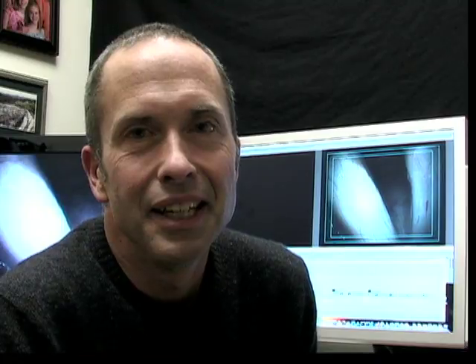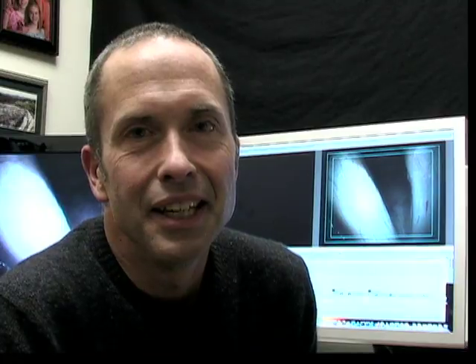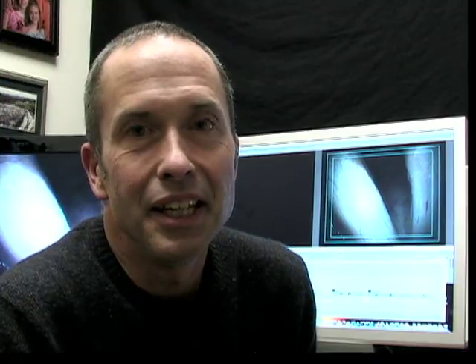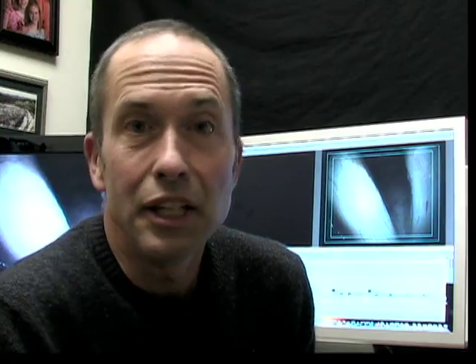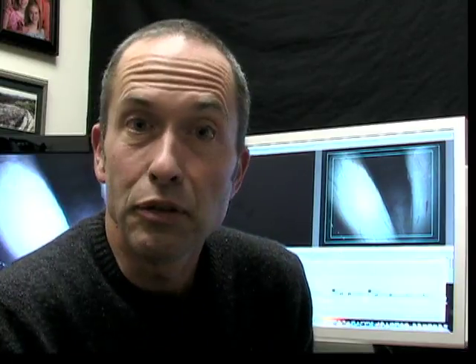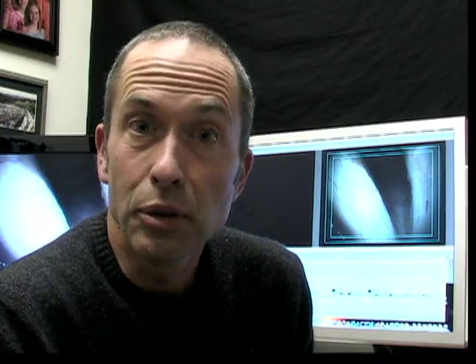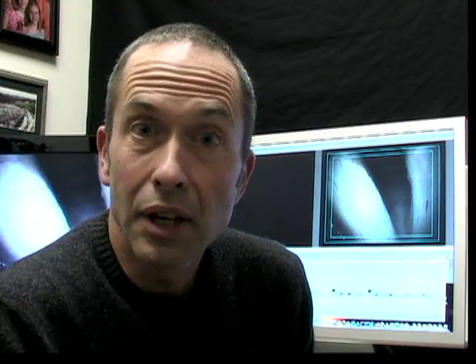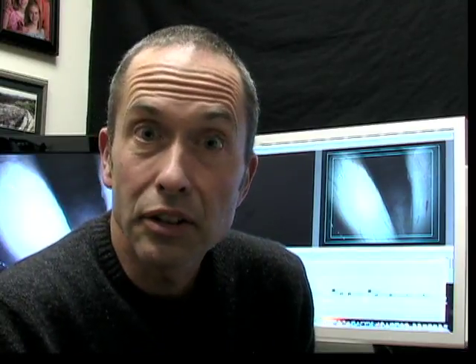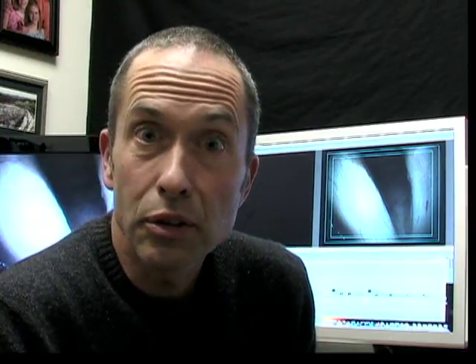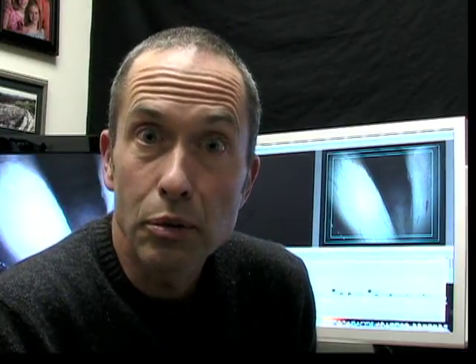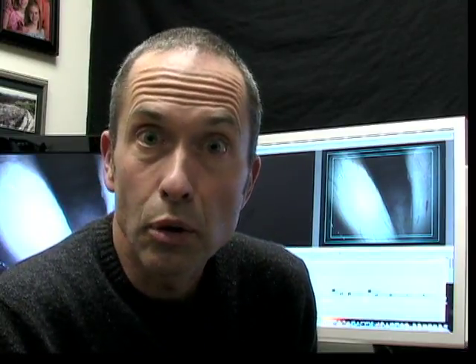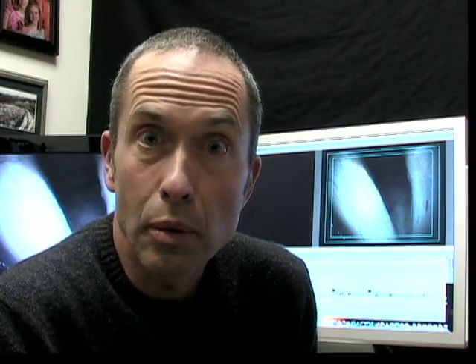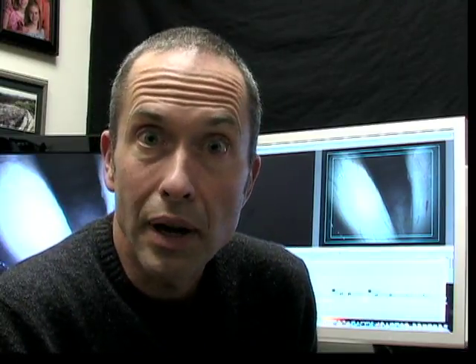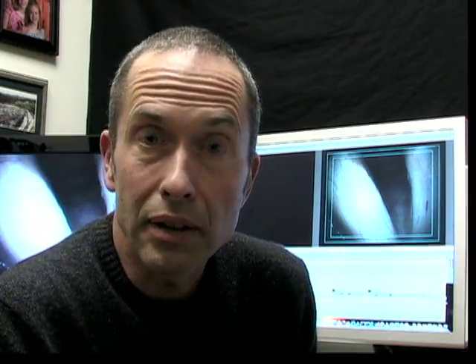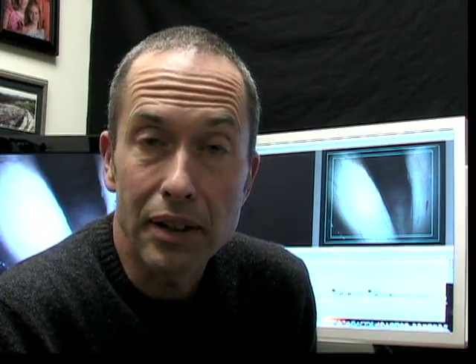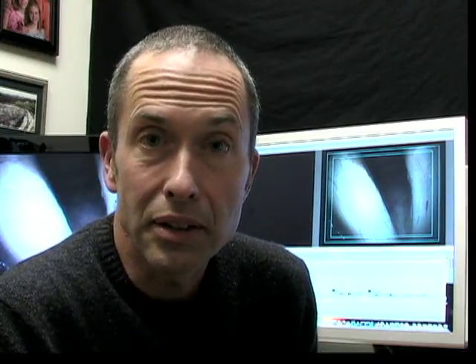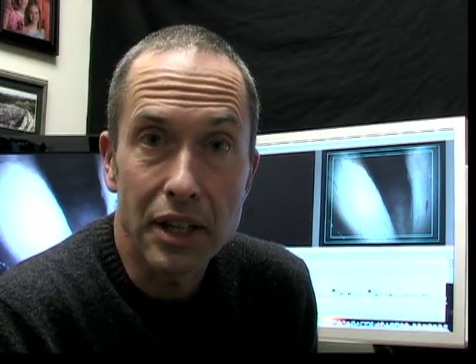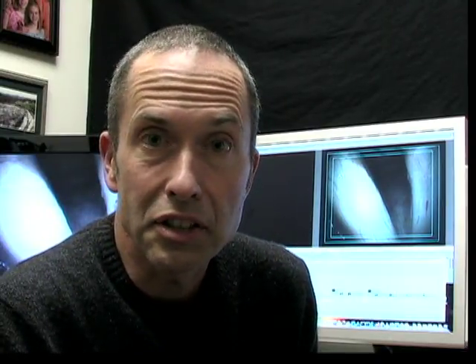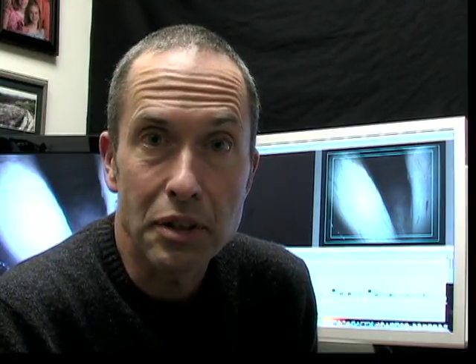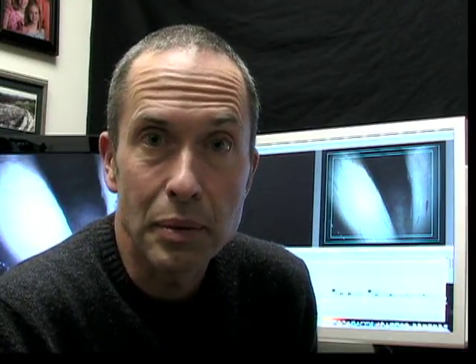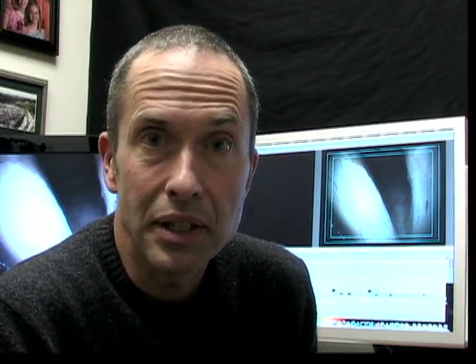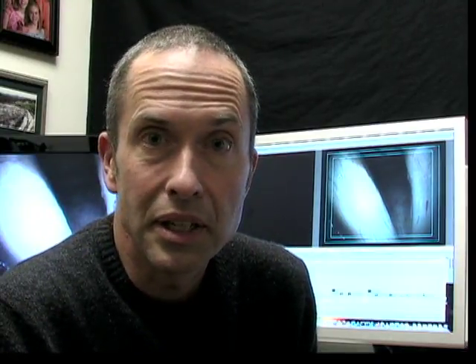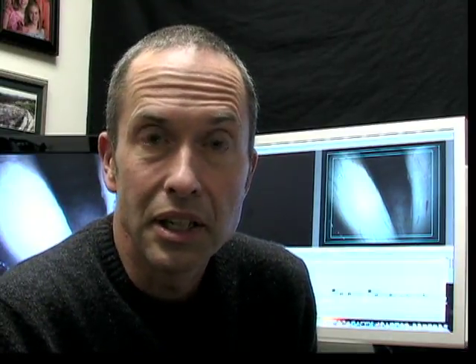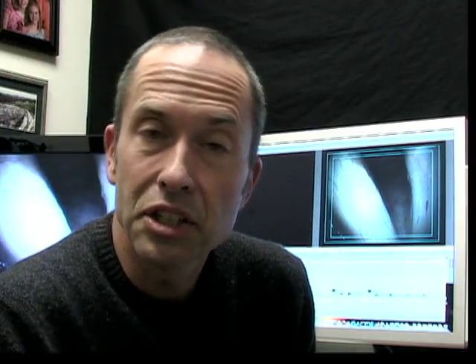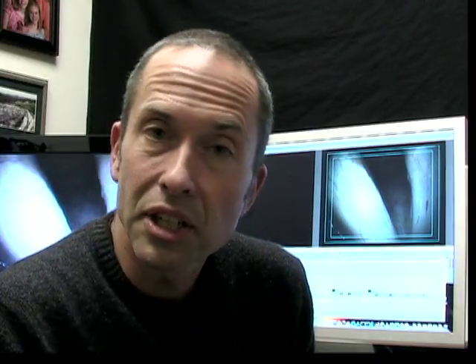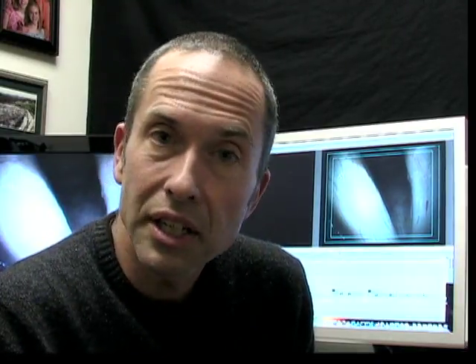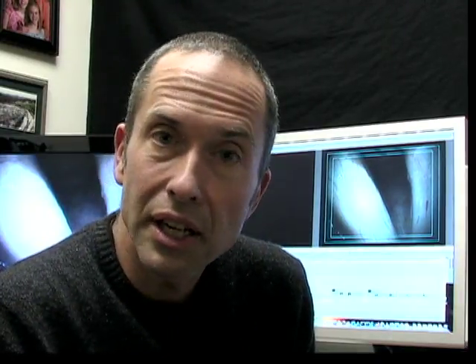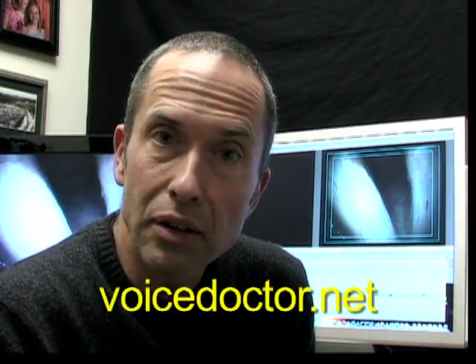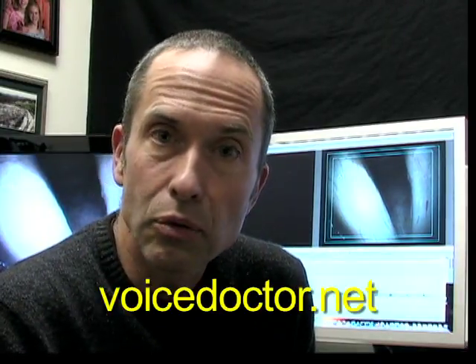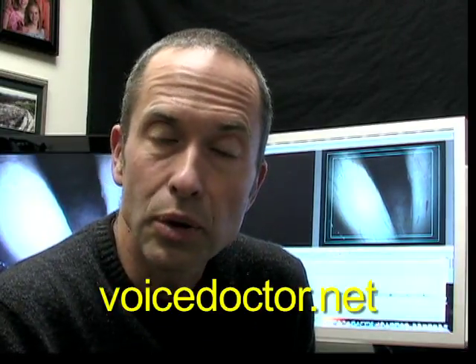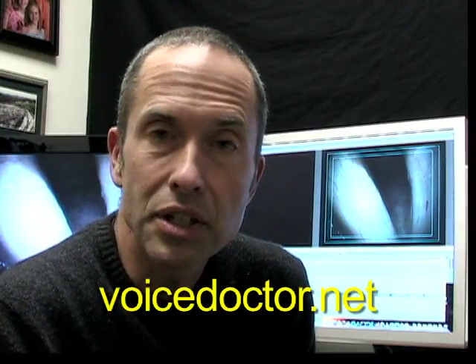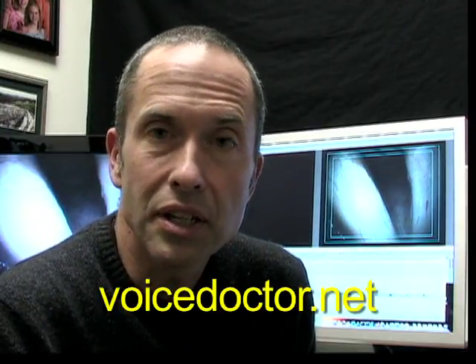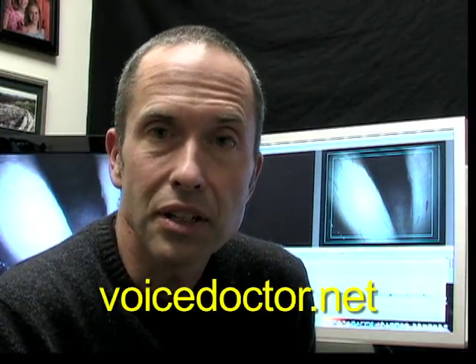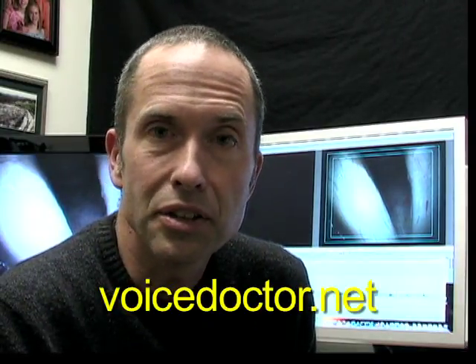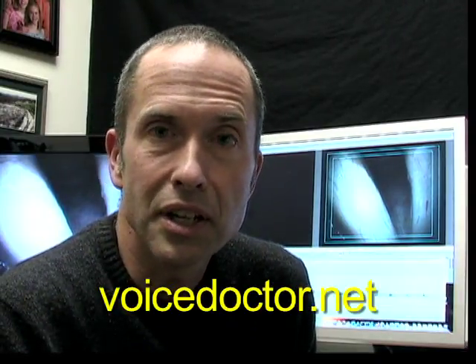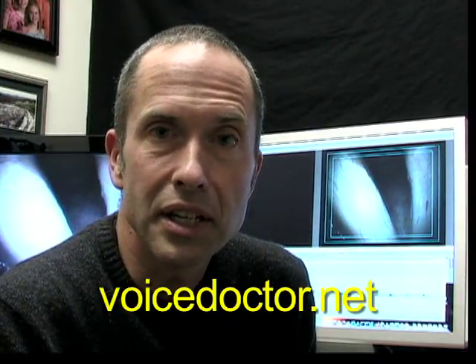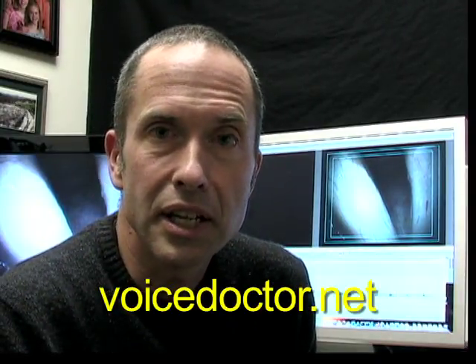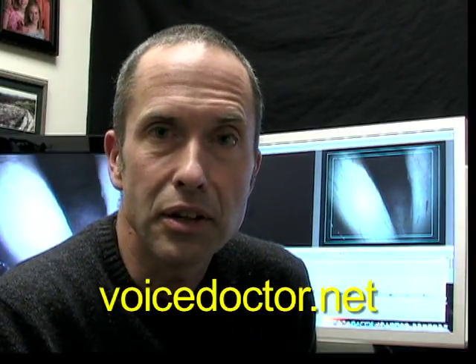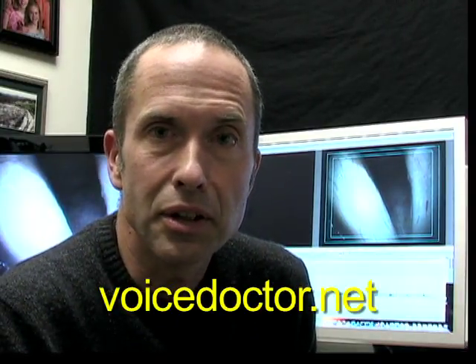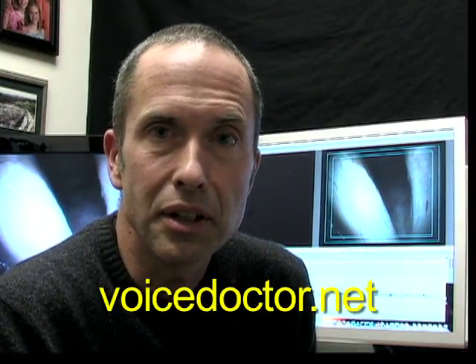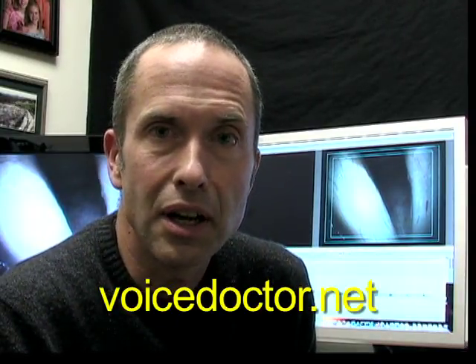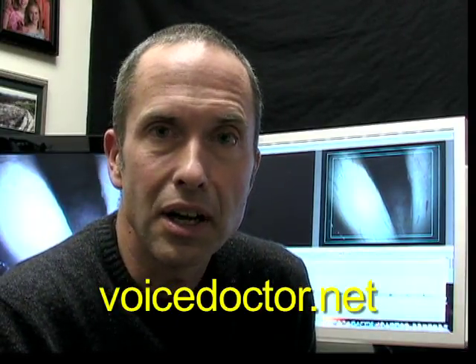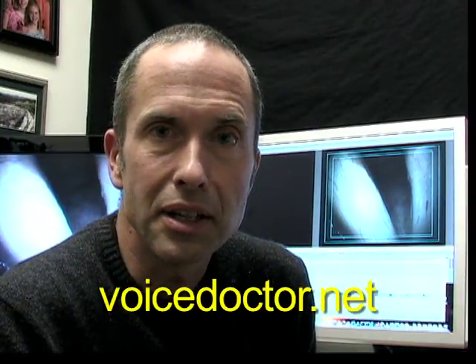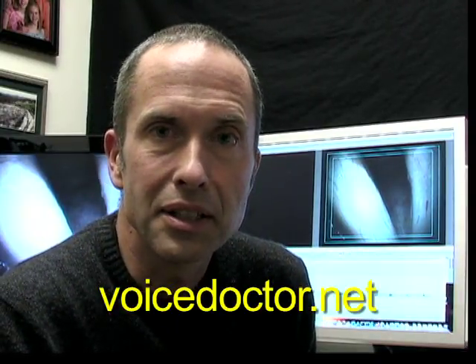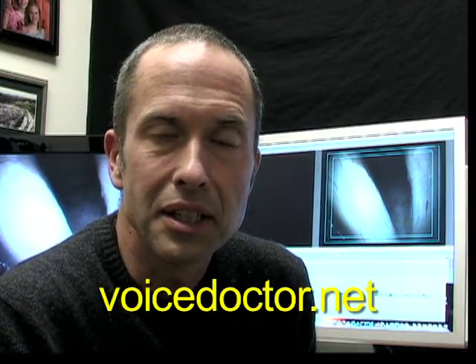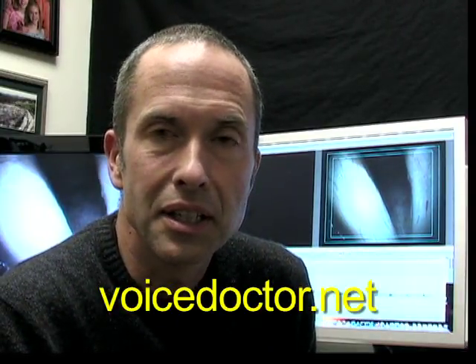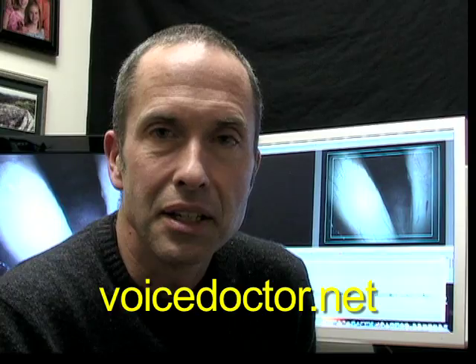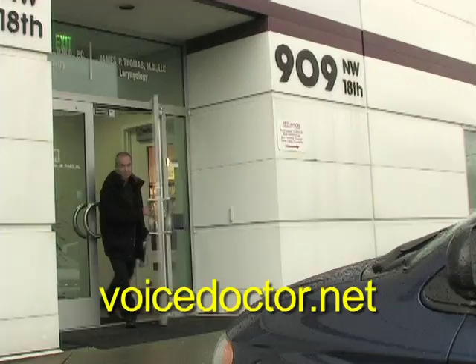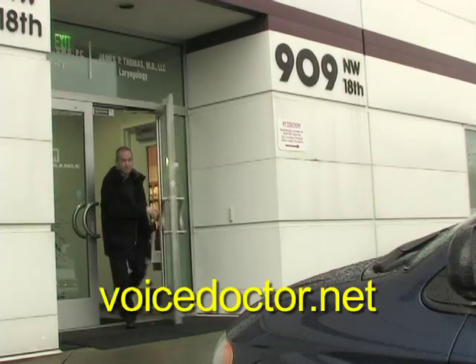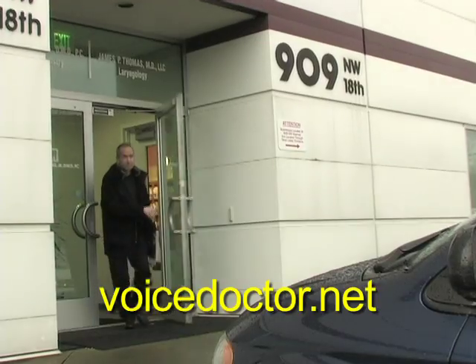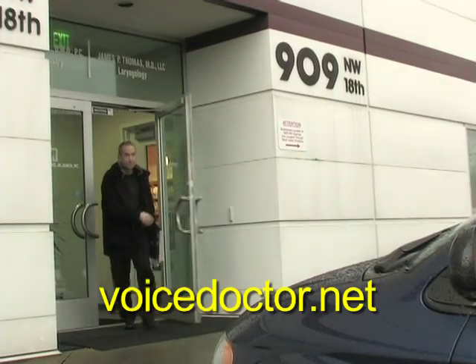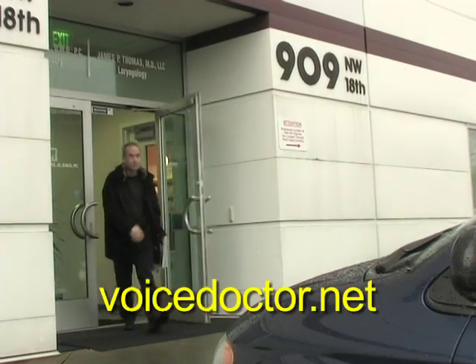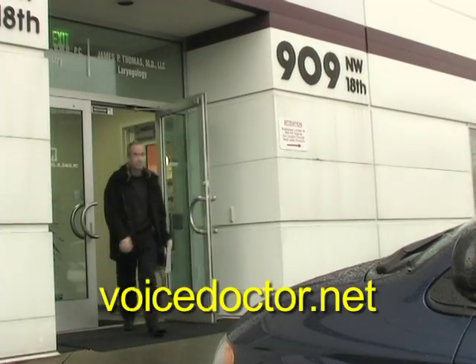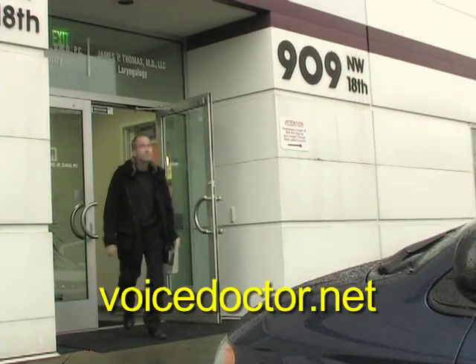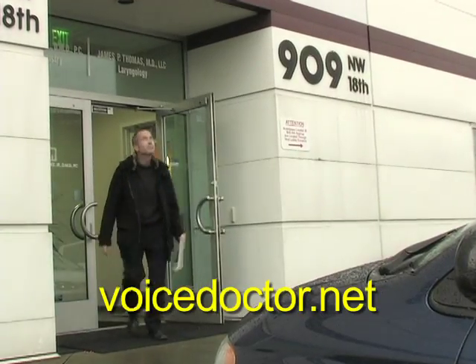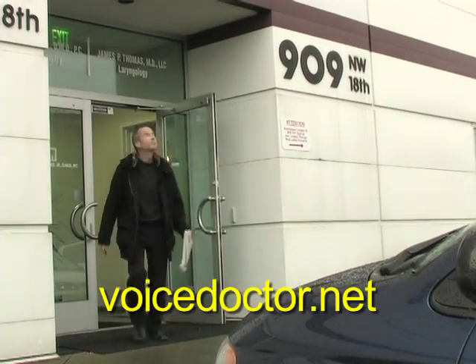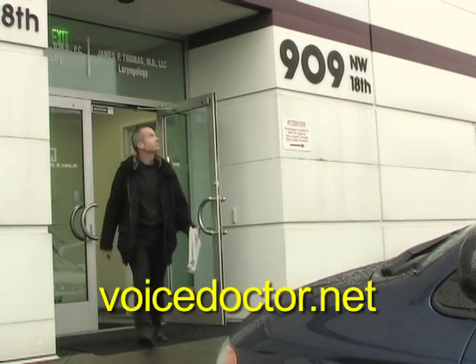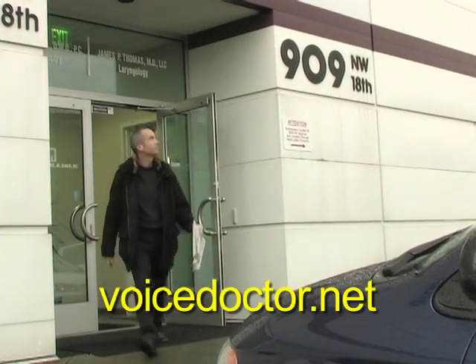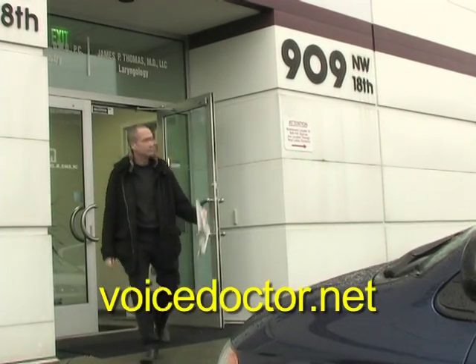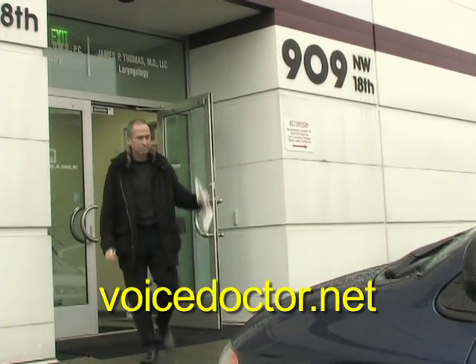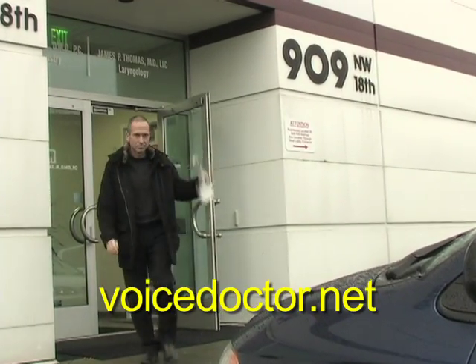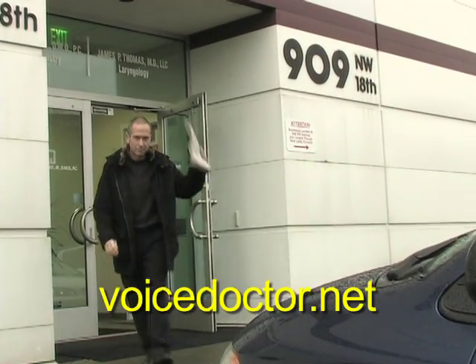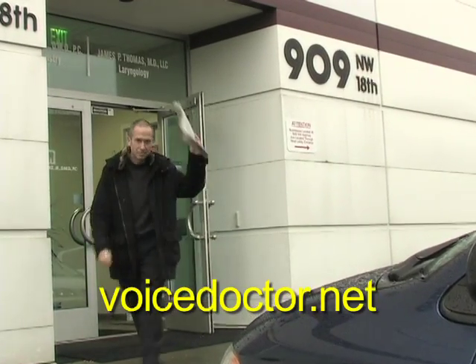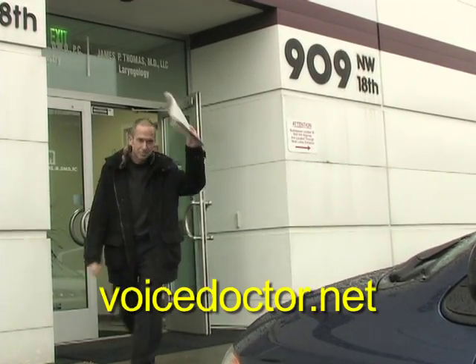If you'd like to learn more about laryngoscopy, check out voicedoctor.net online. I'm Dr. James Thomas.